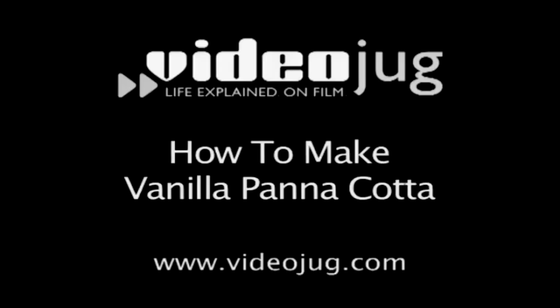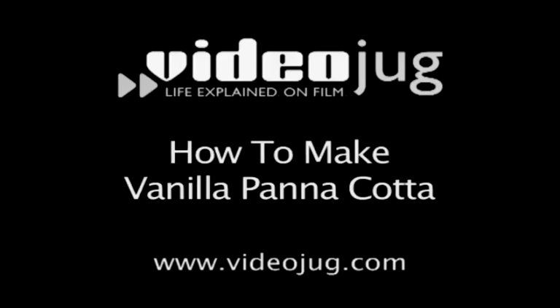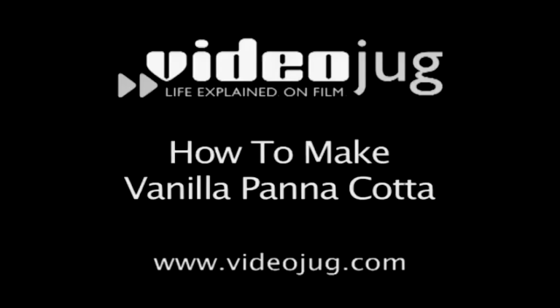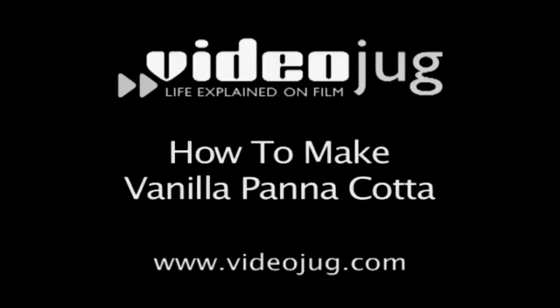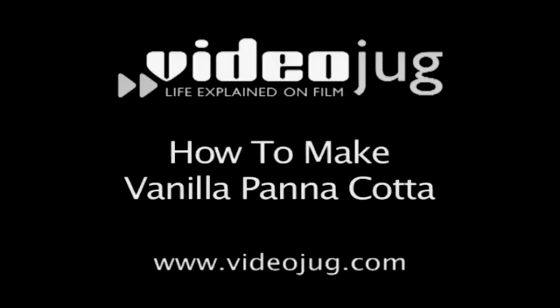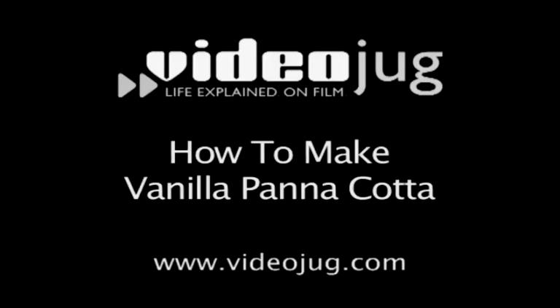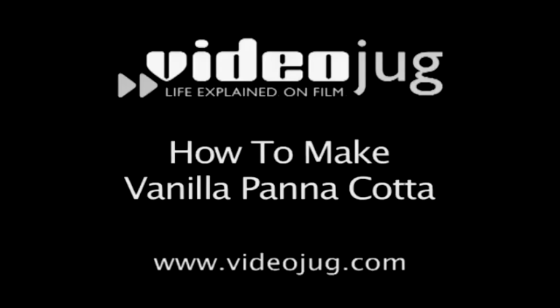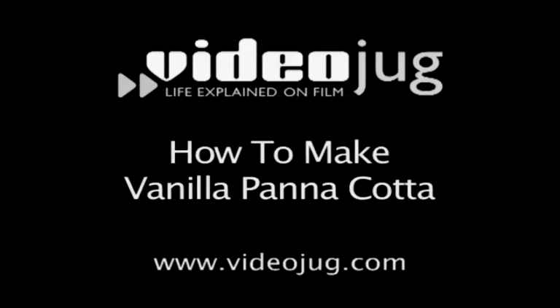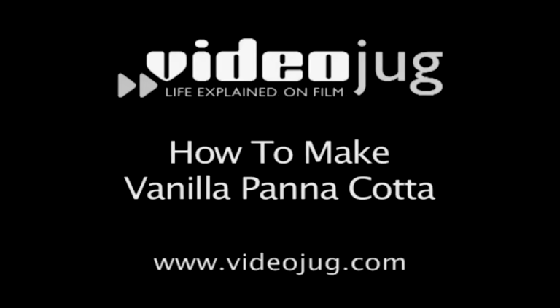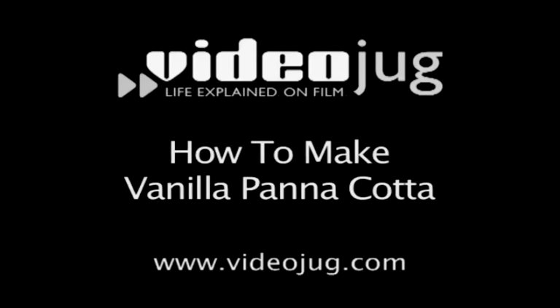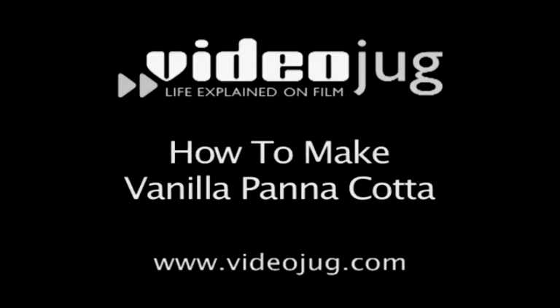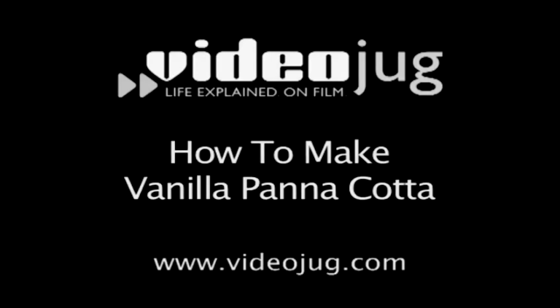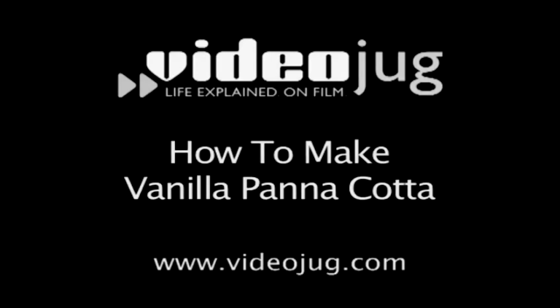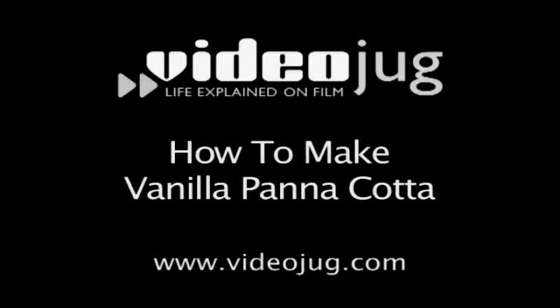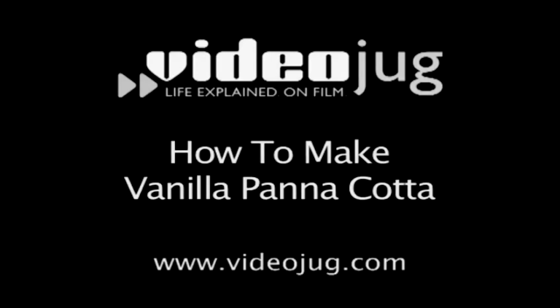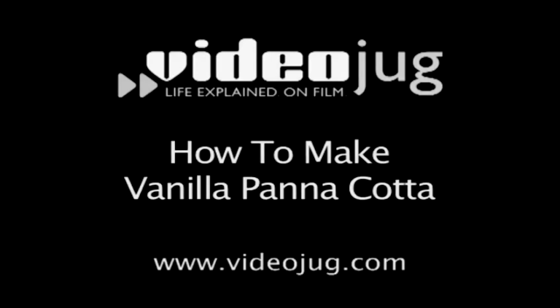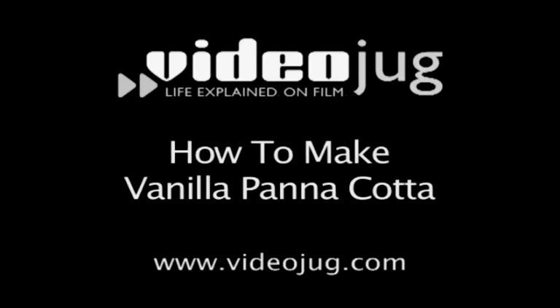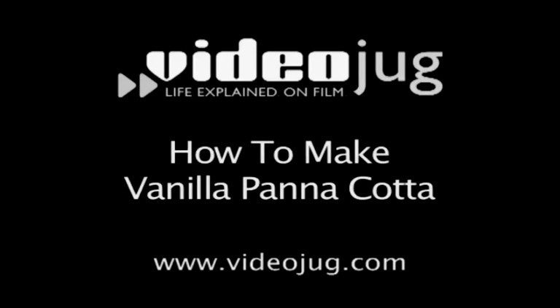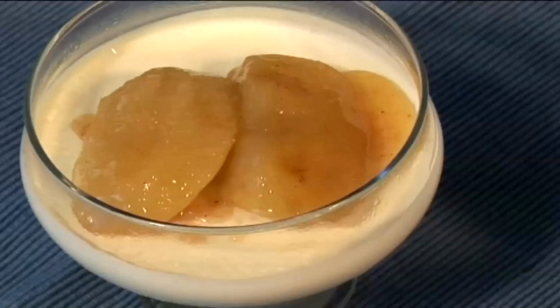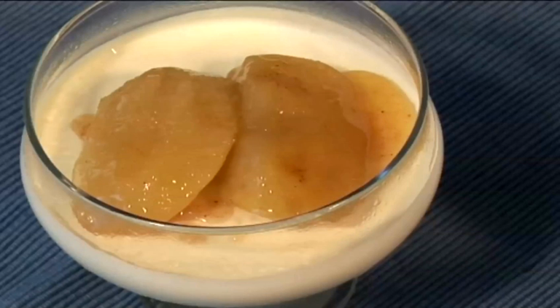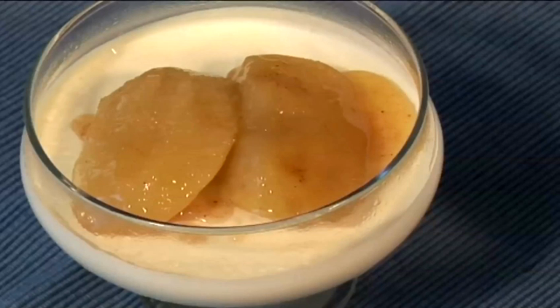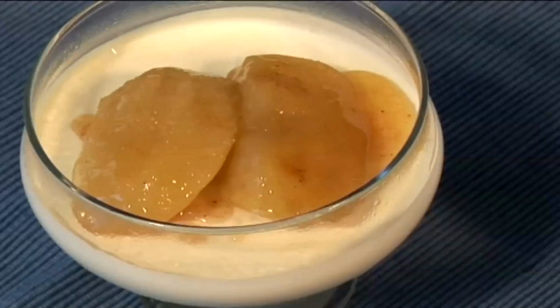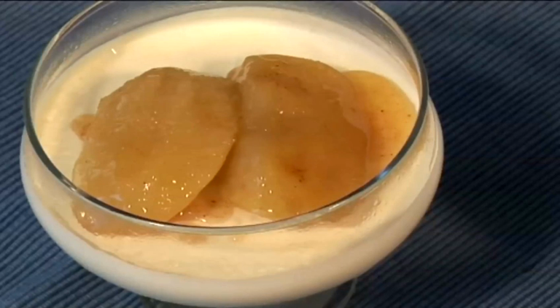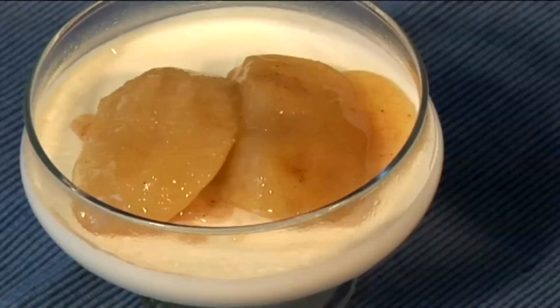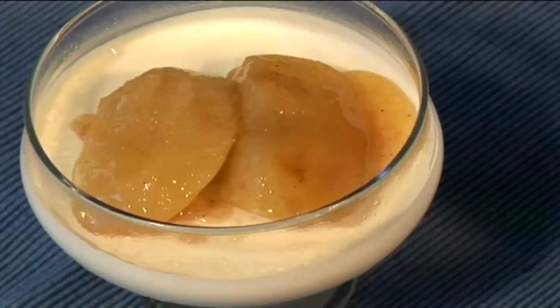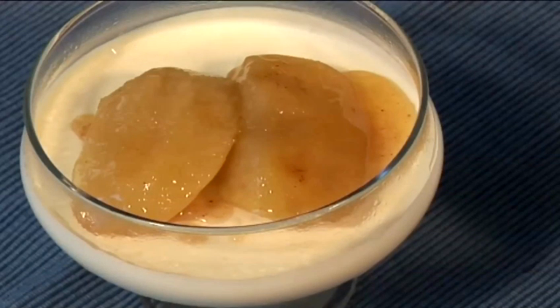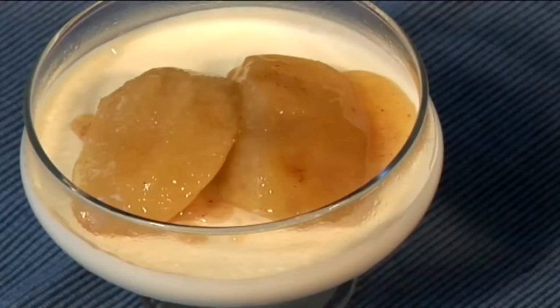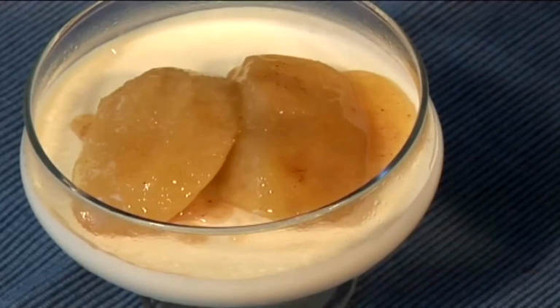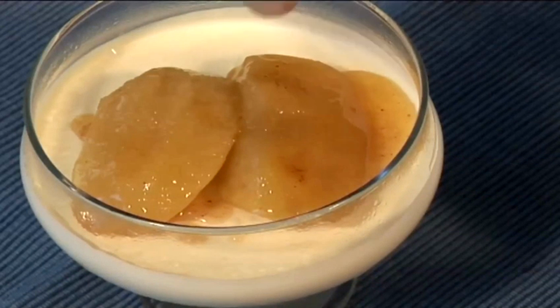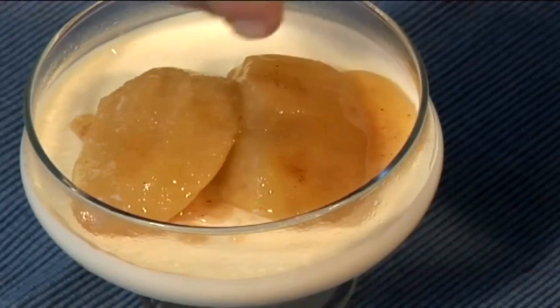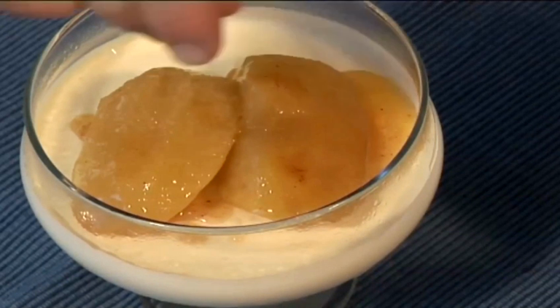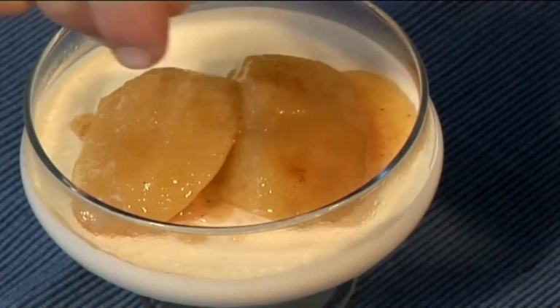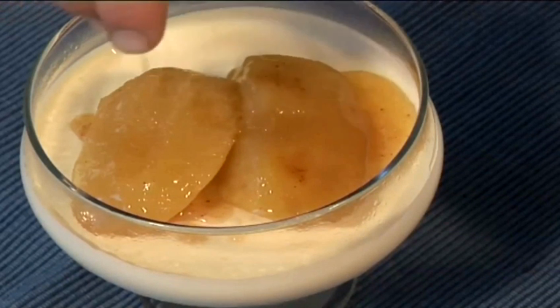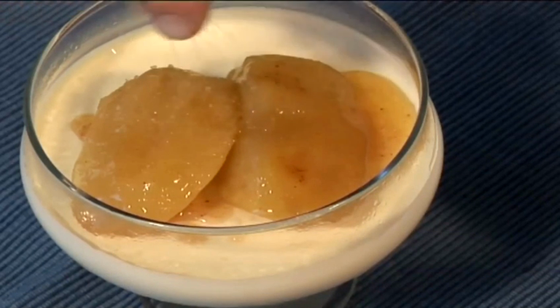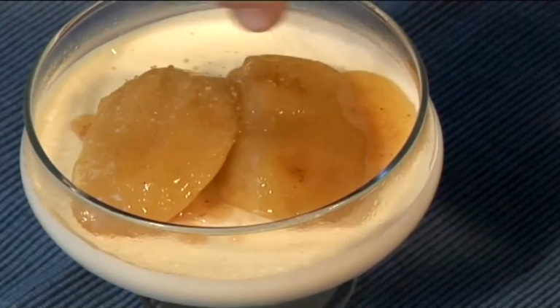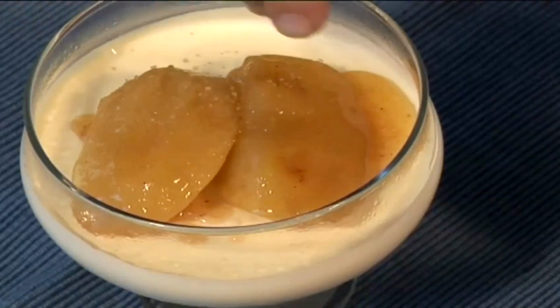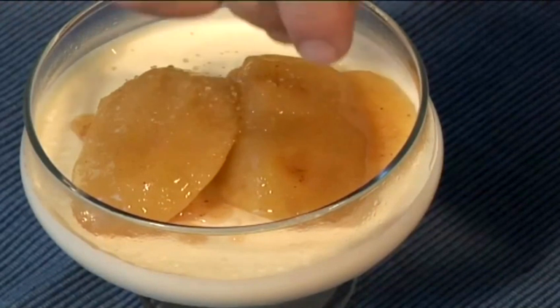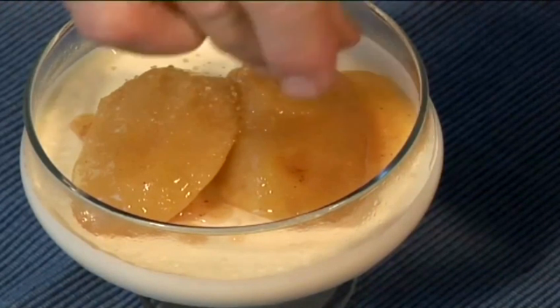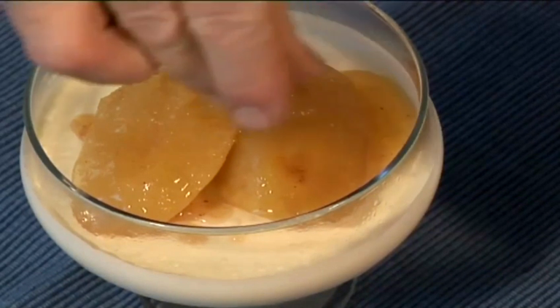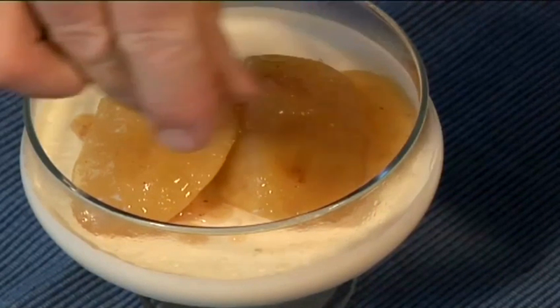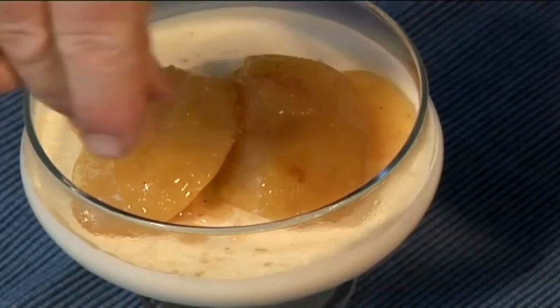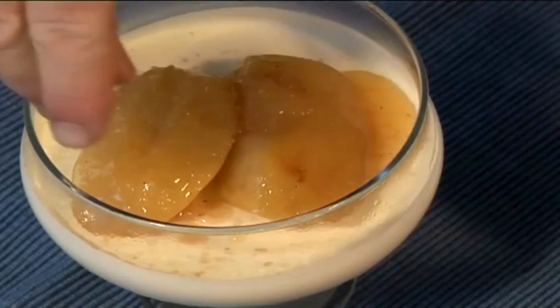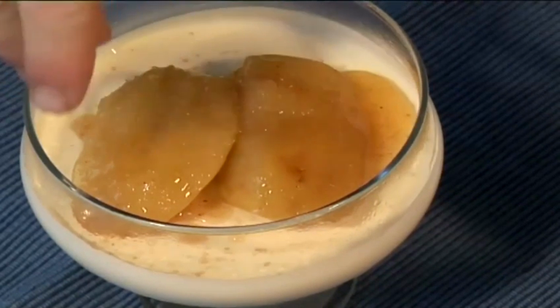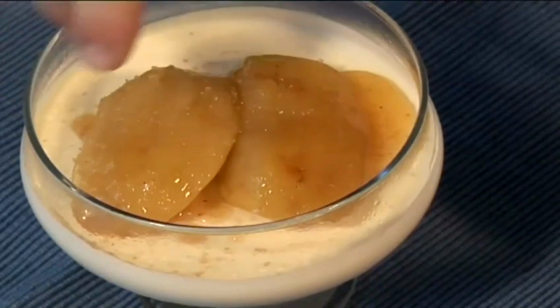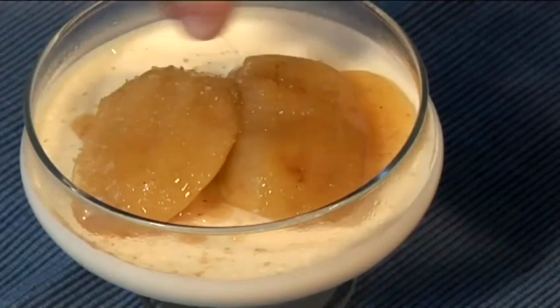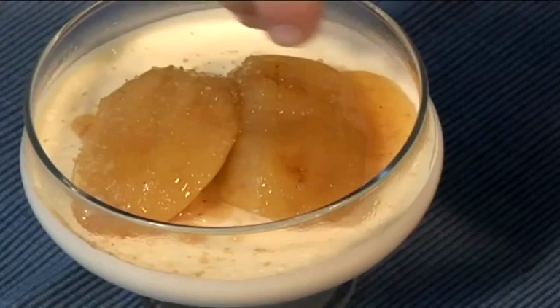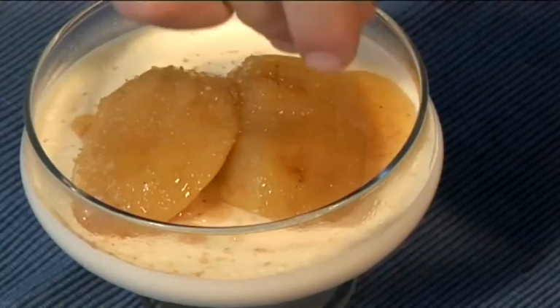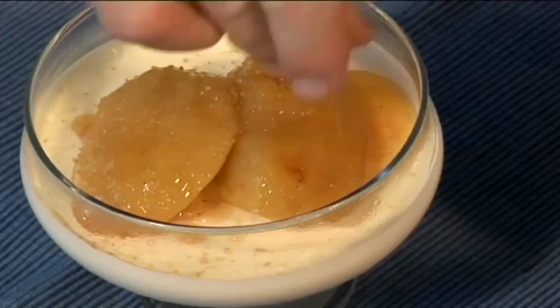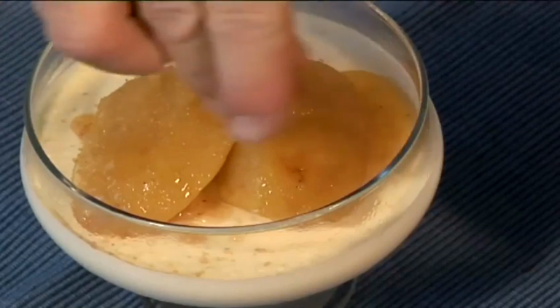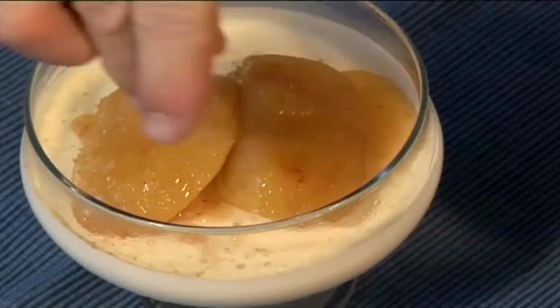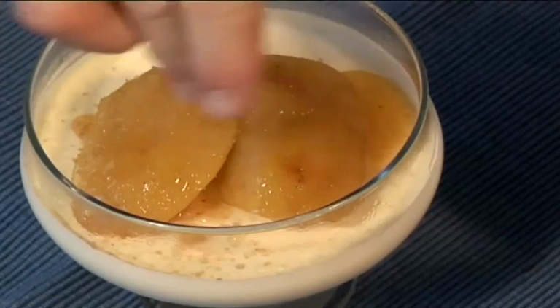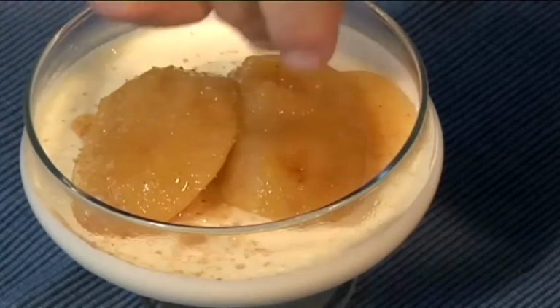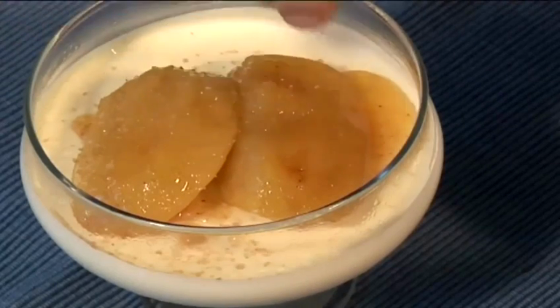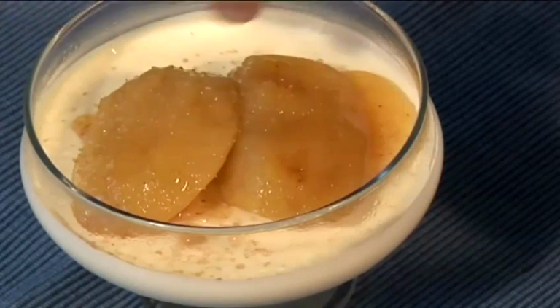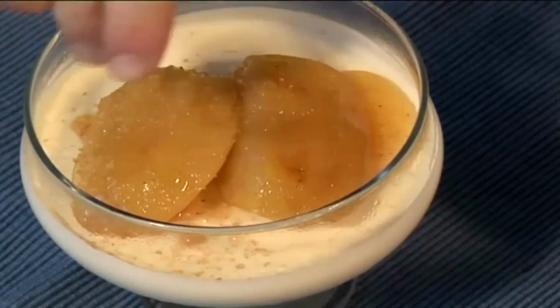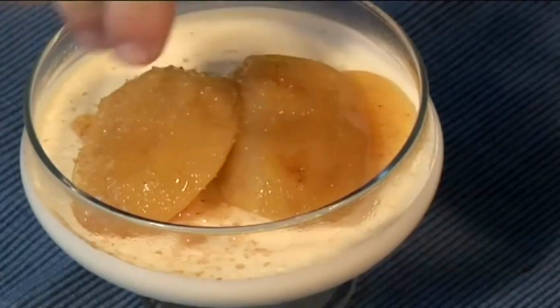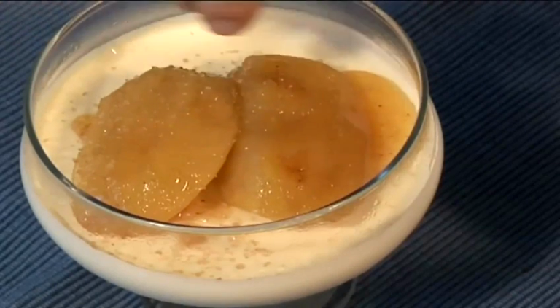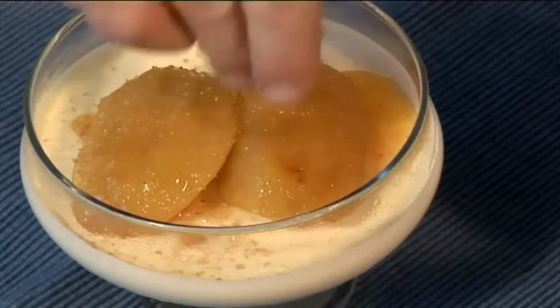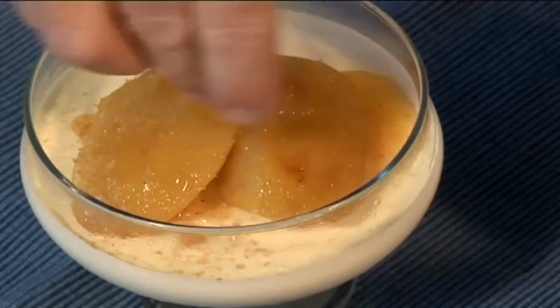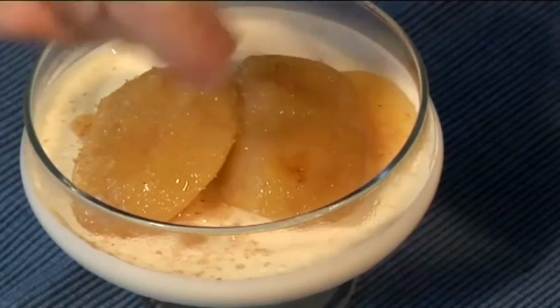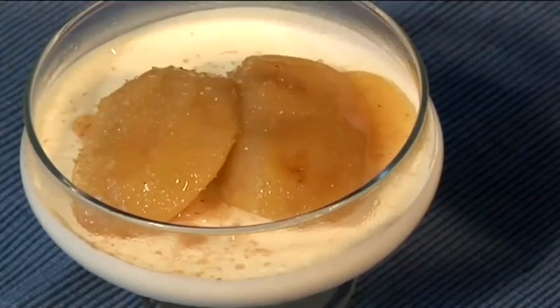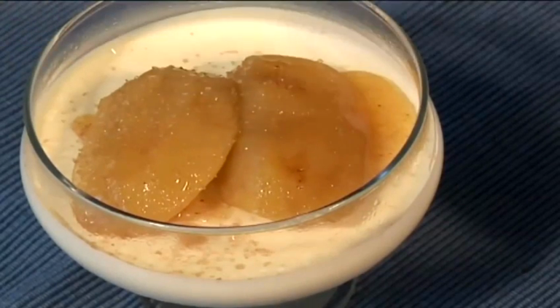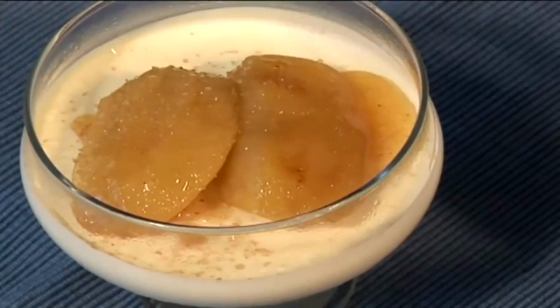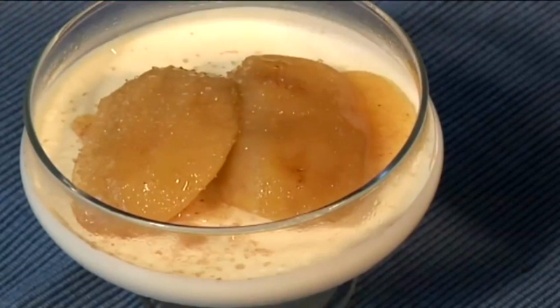Hello and welcome to Videojug. We're going to show you how to make vanilla panna cotta, which in Italian means cooked cream.